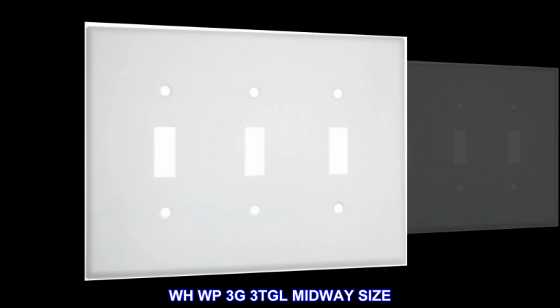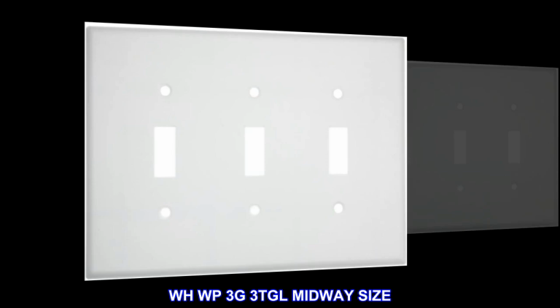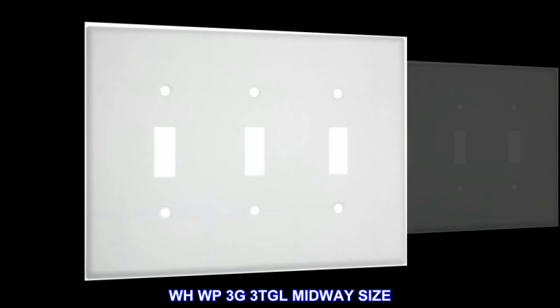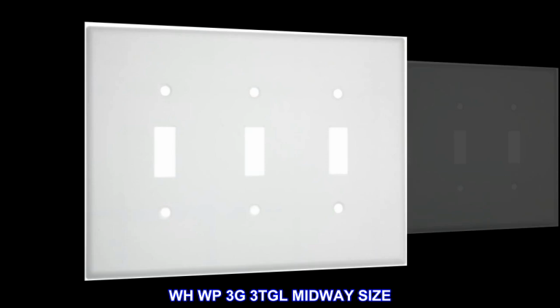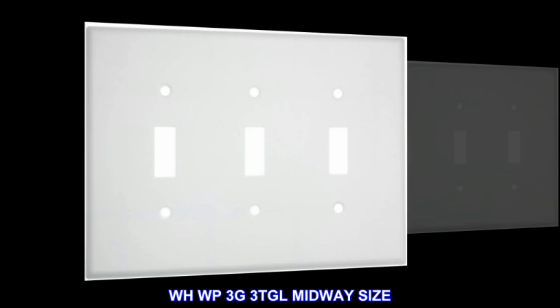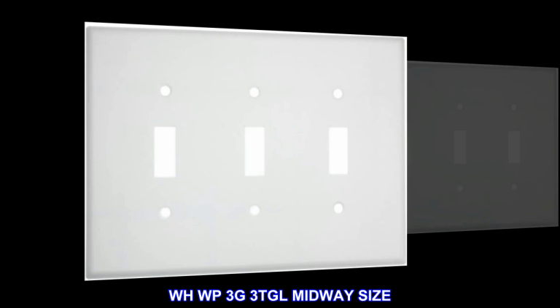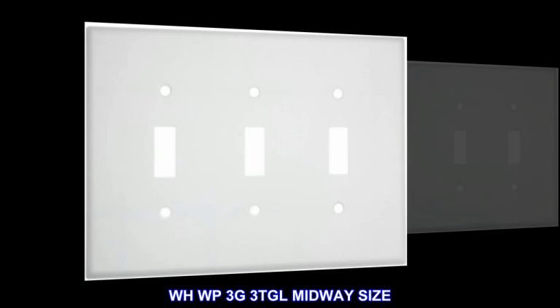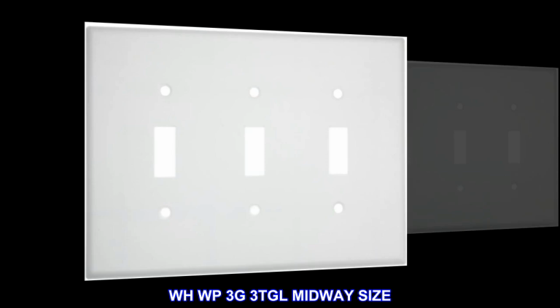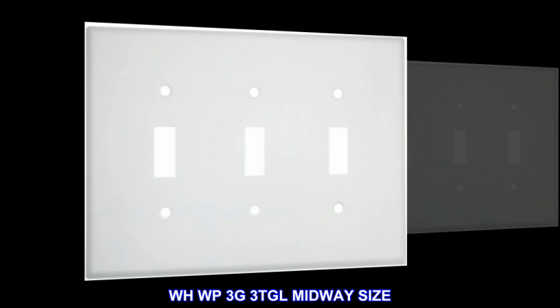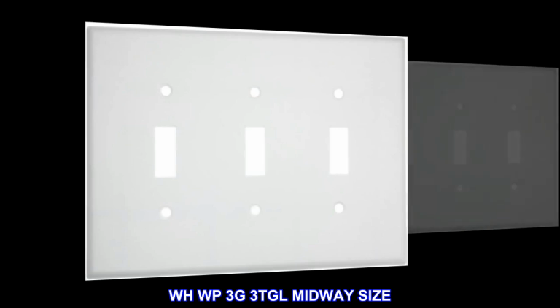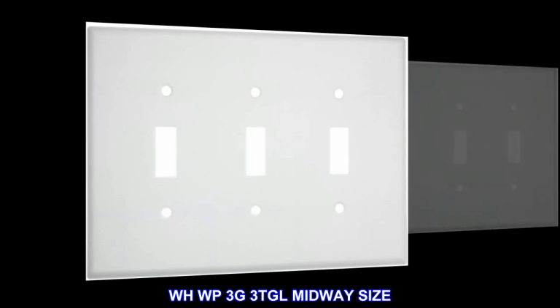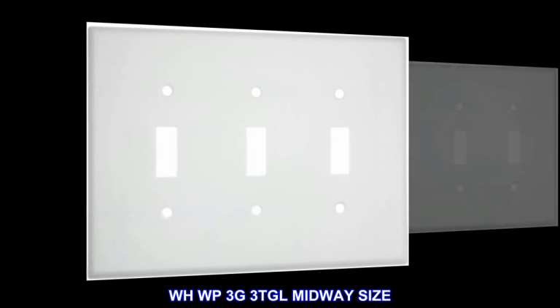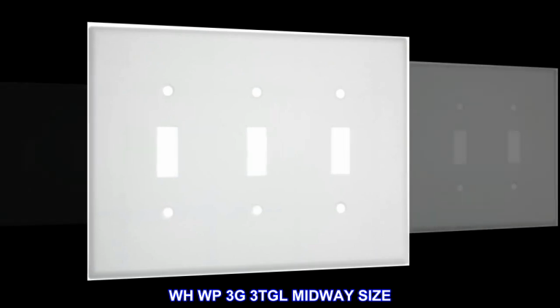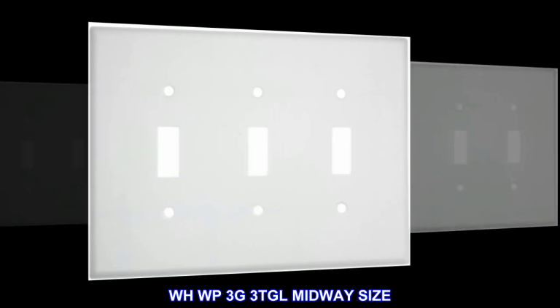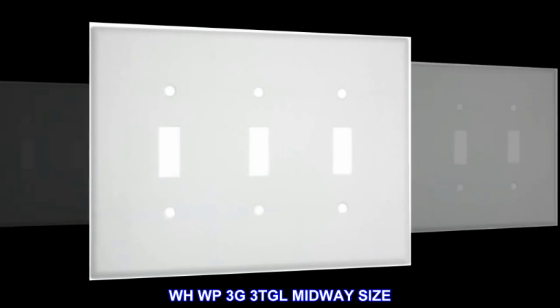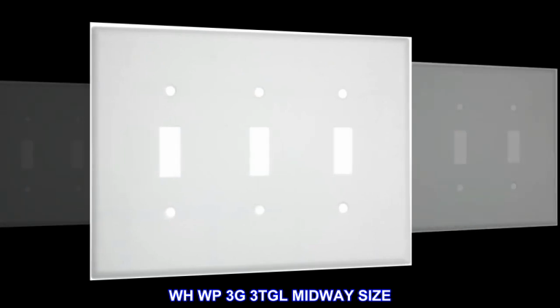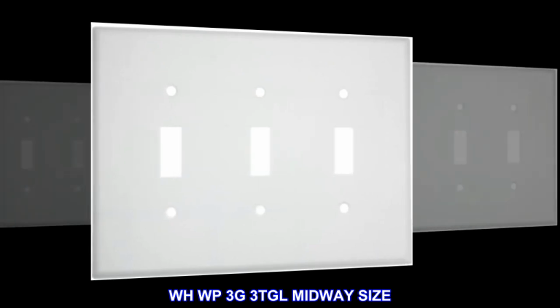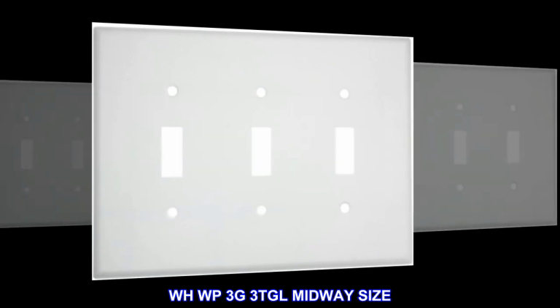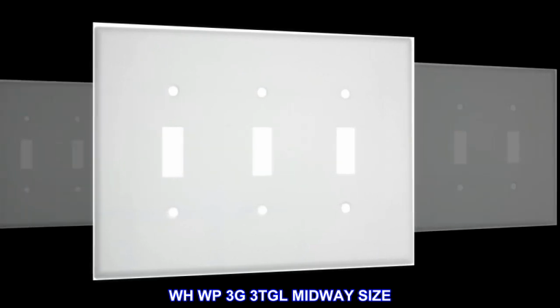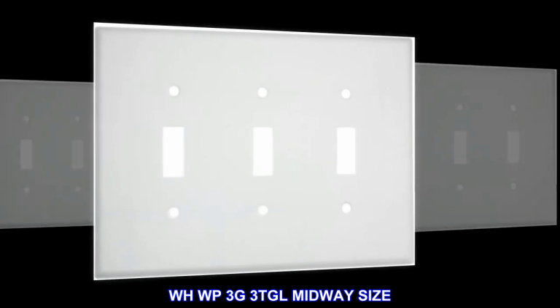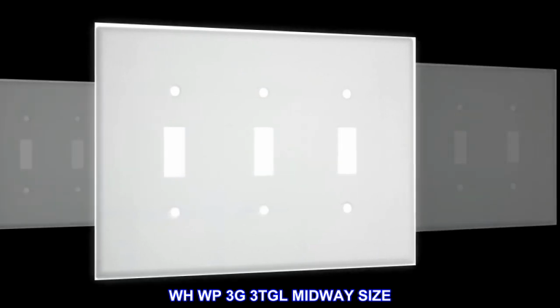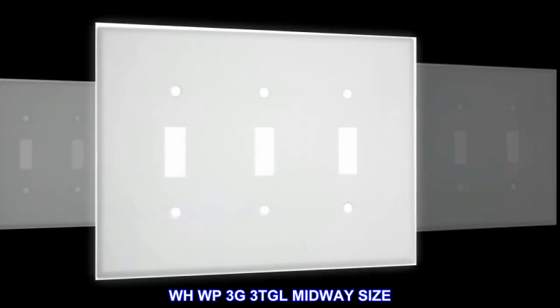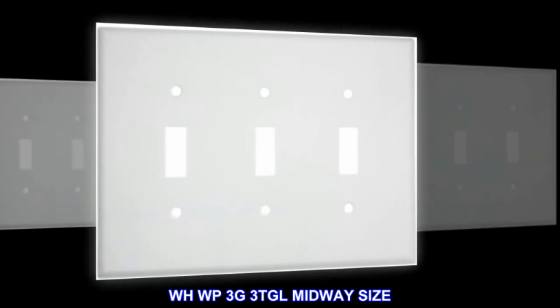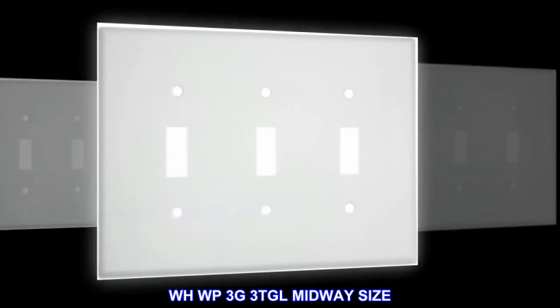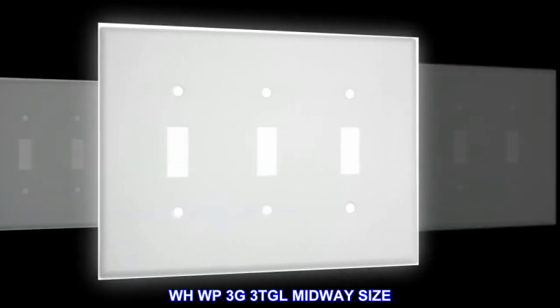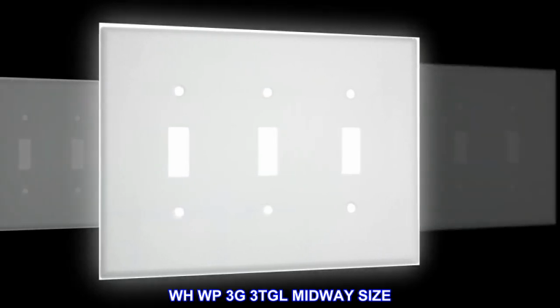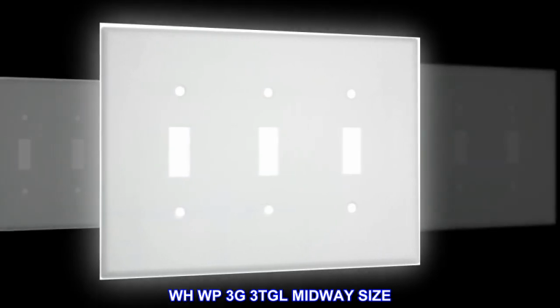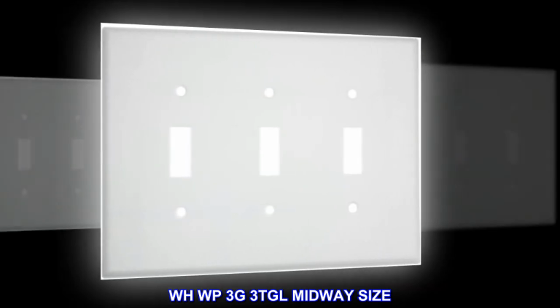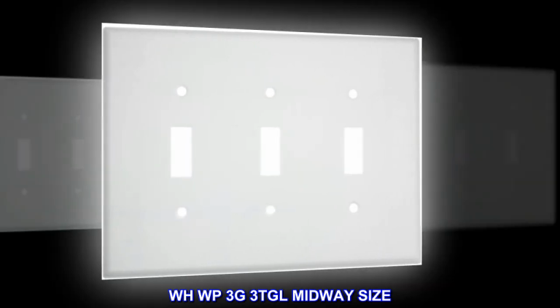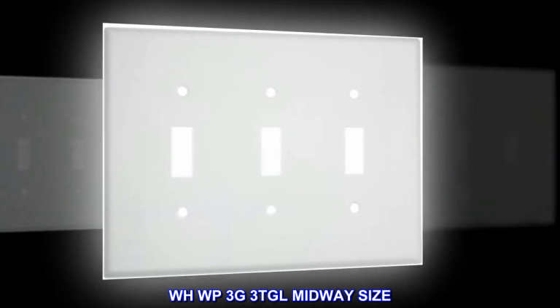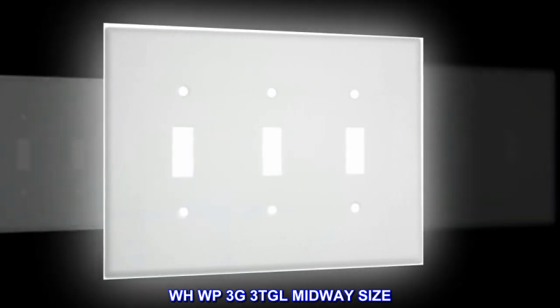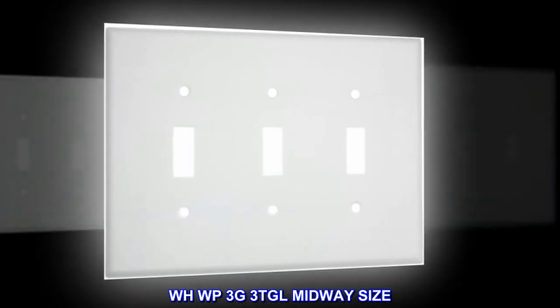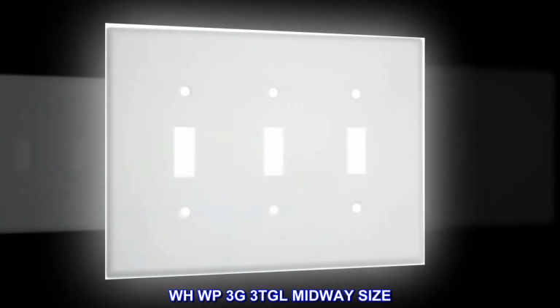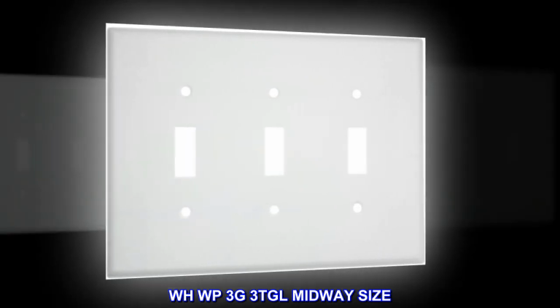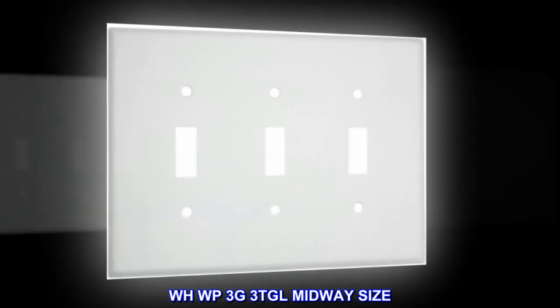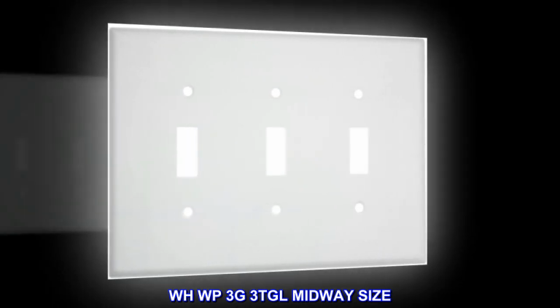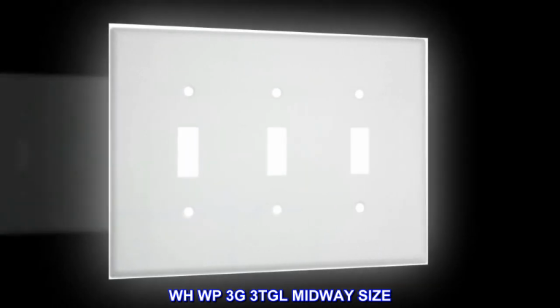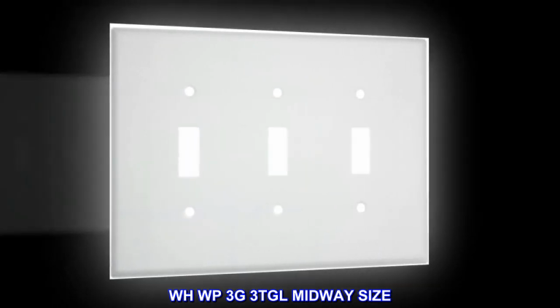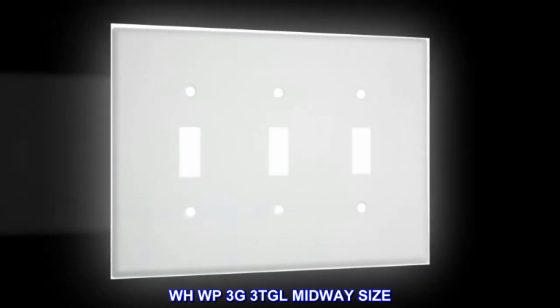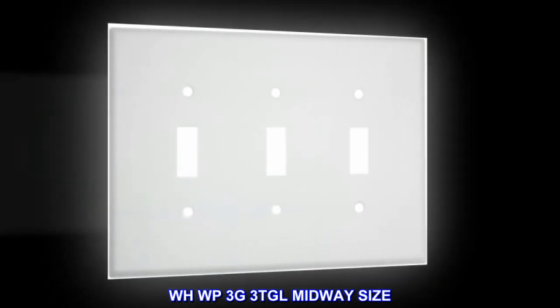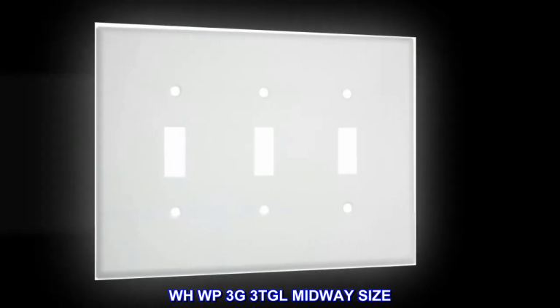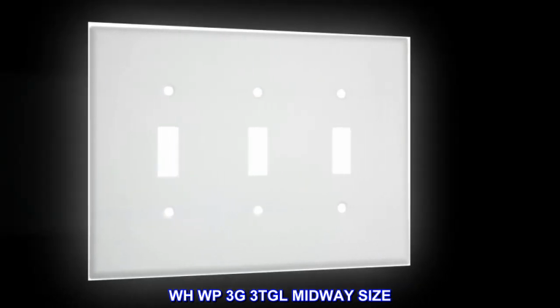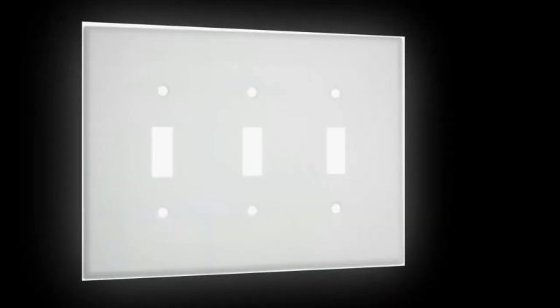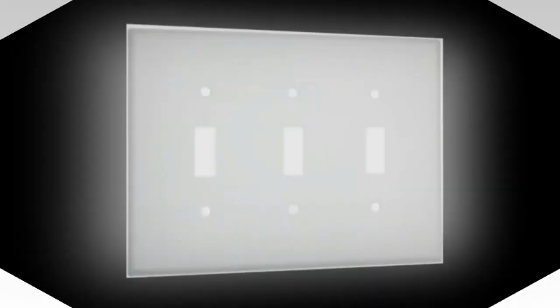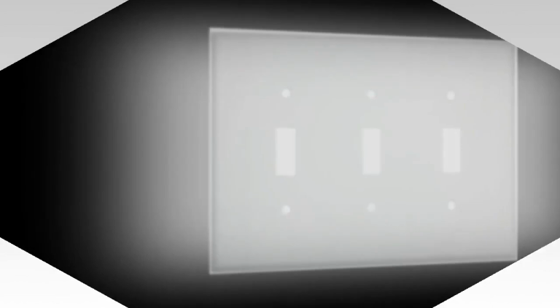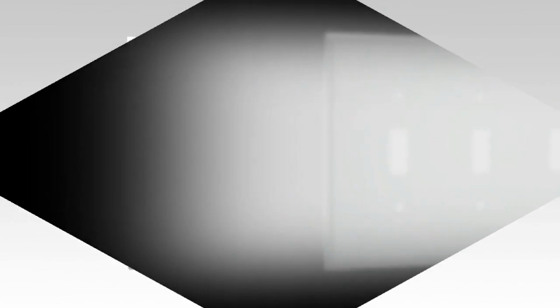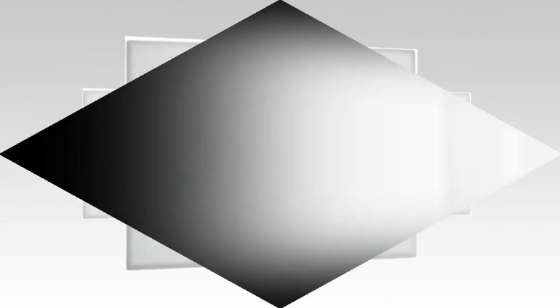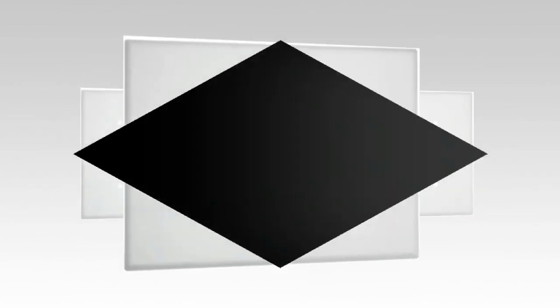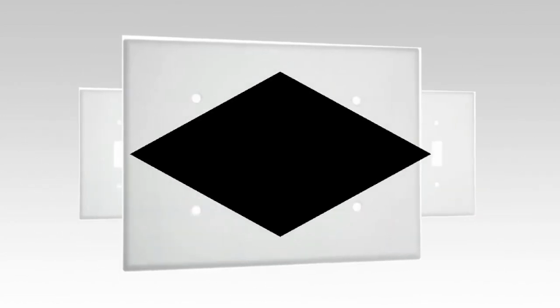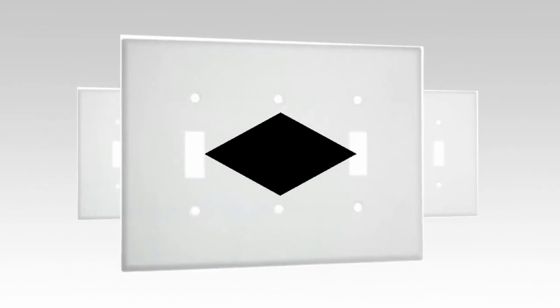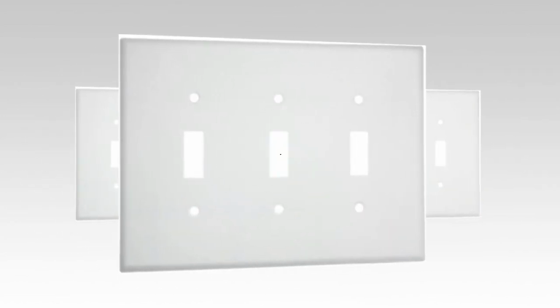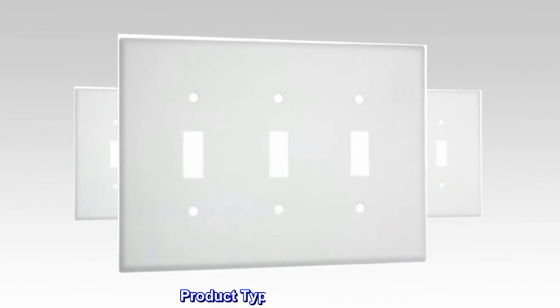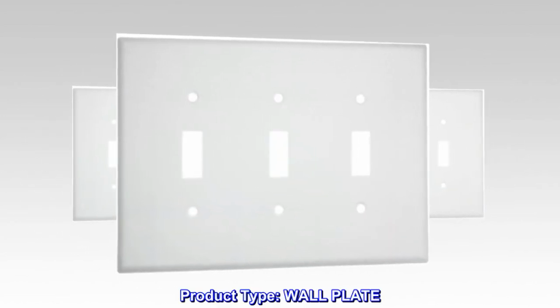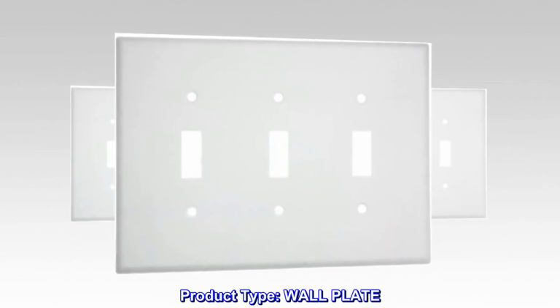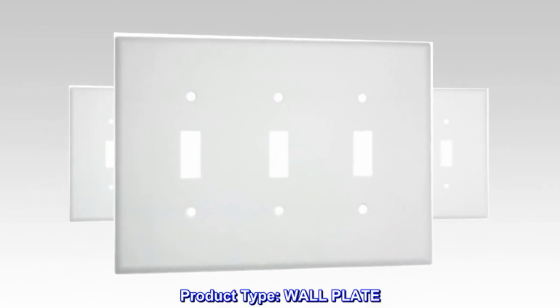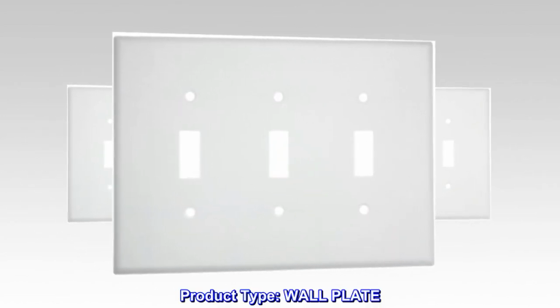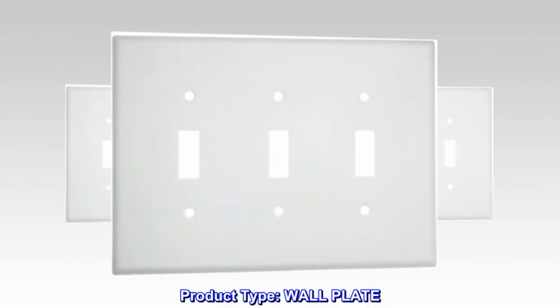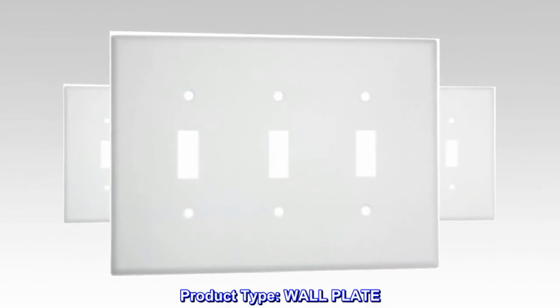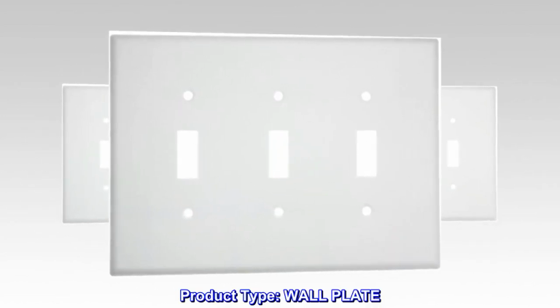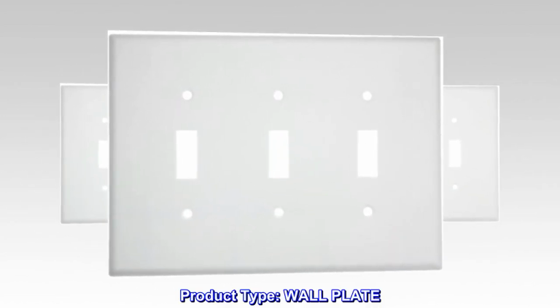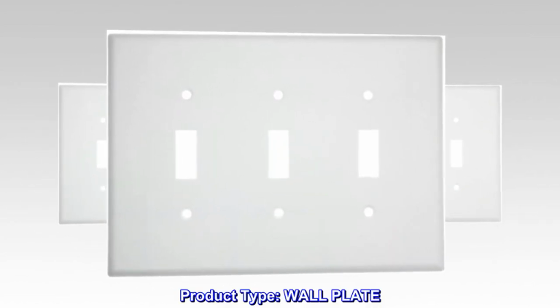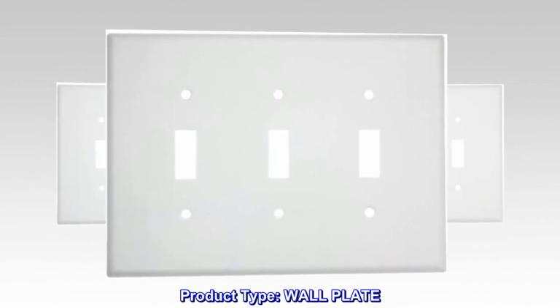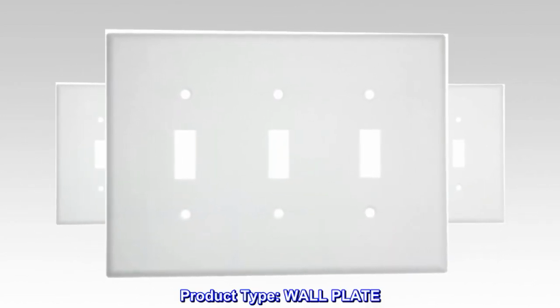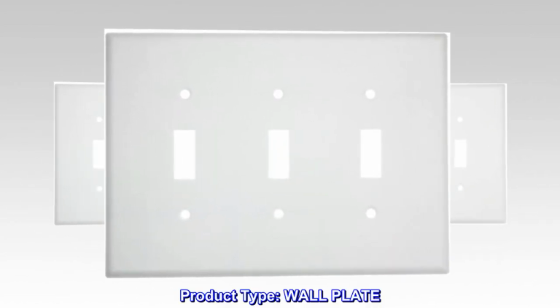WH-WP-3G-3TGL Midway Size. Product Type: Wall Plate.